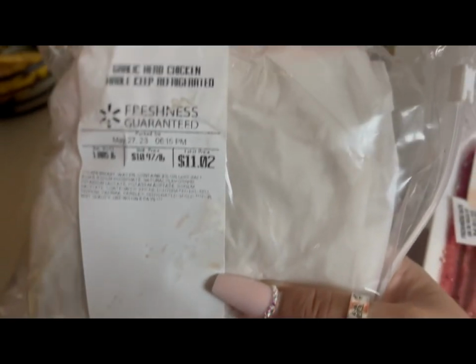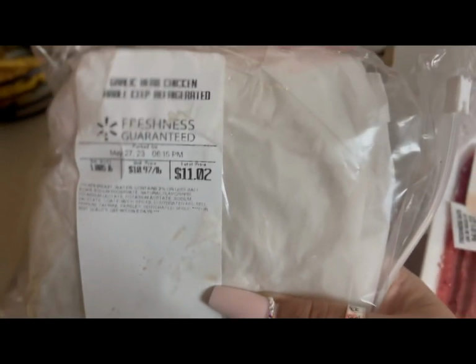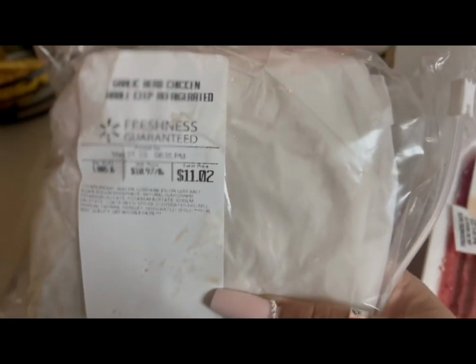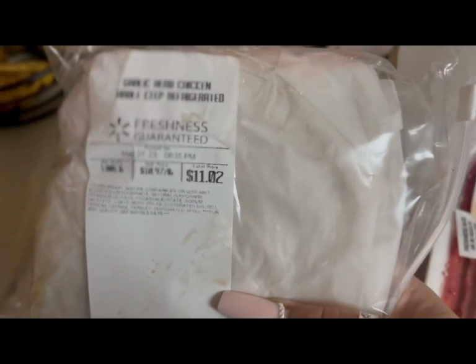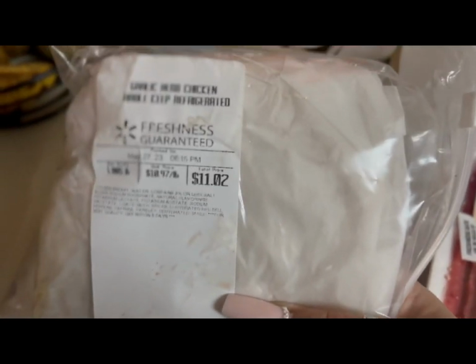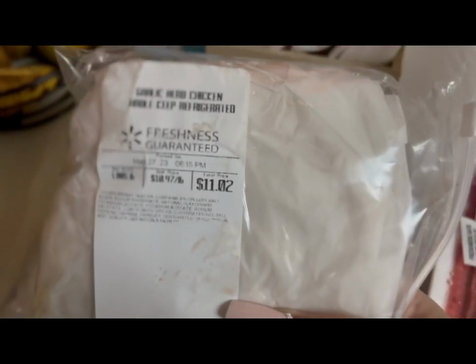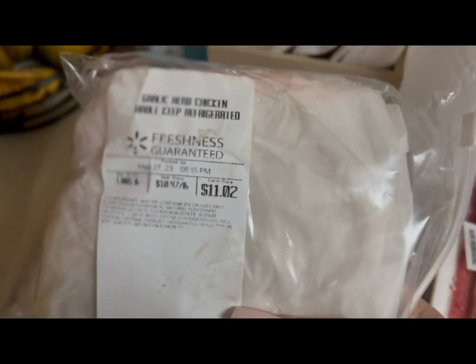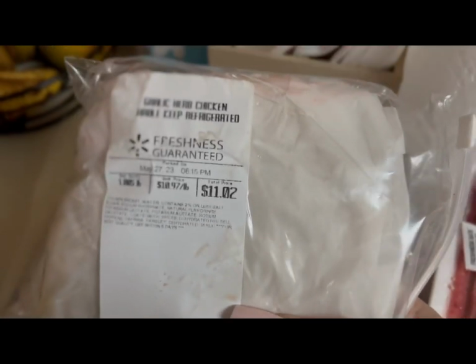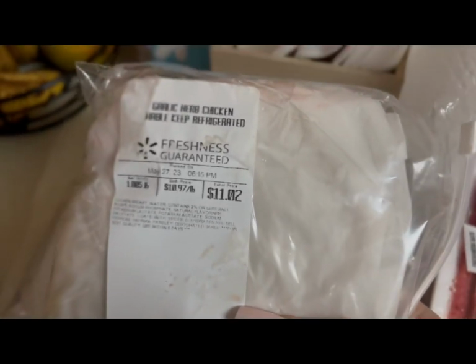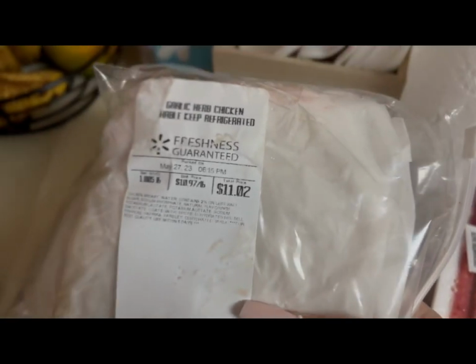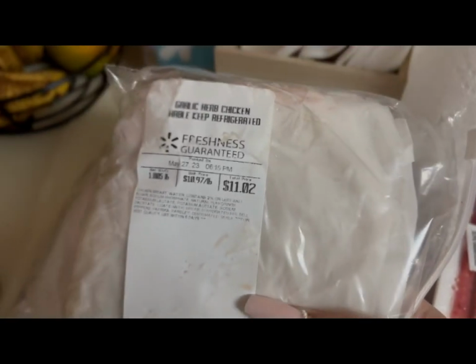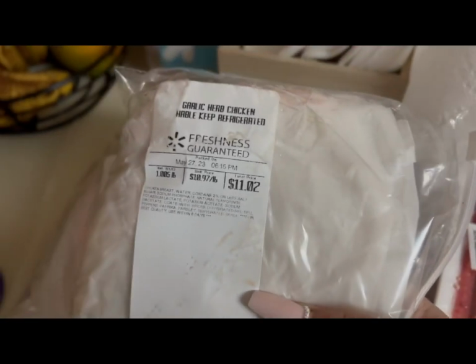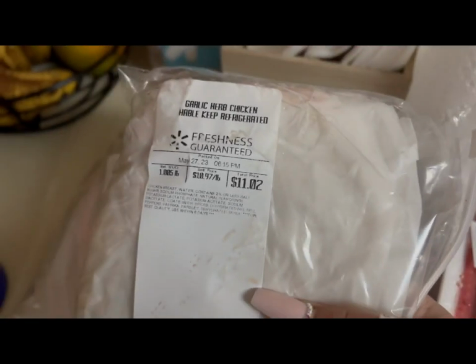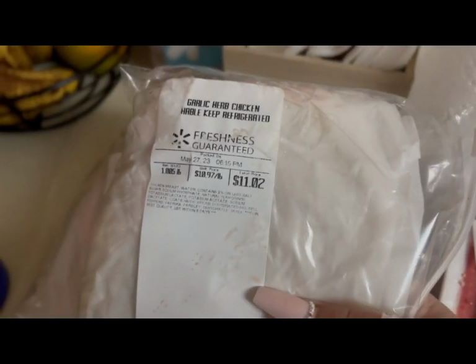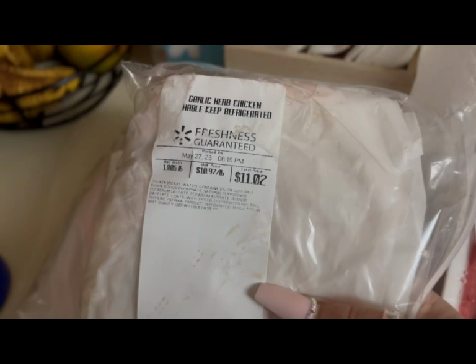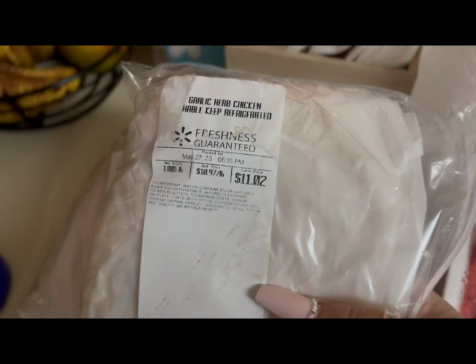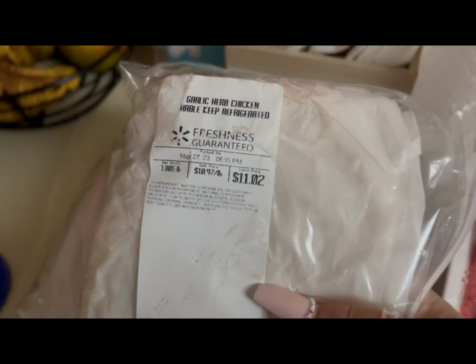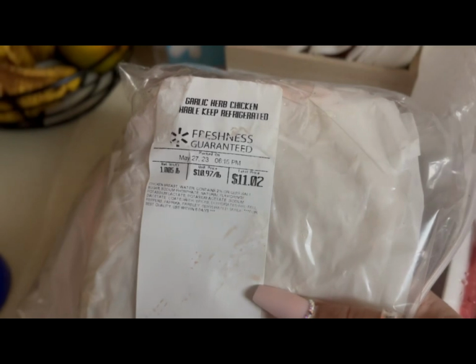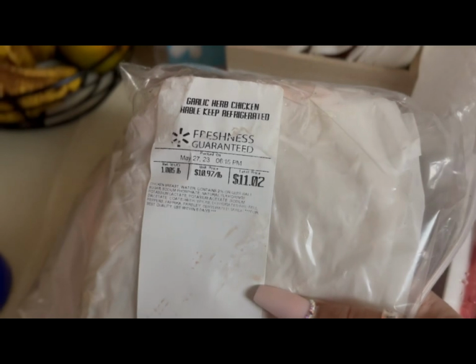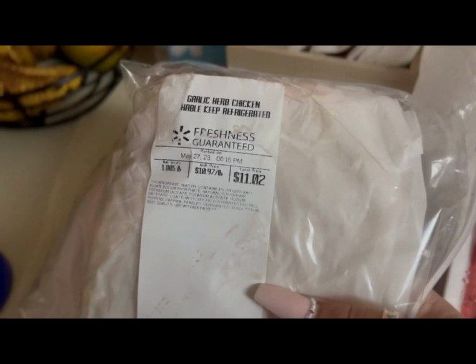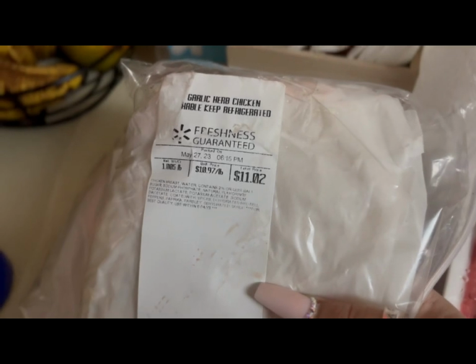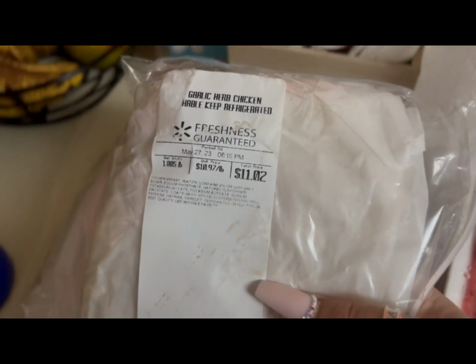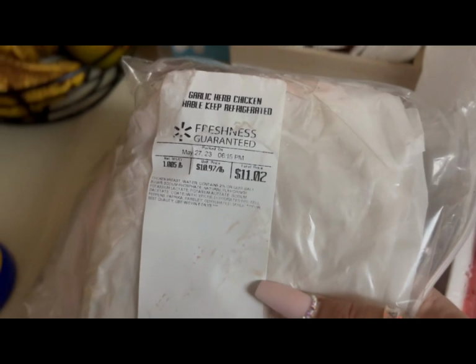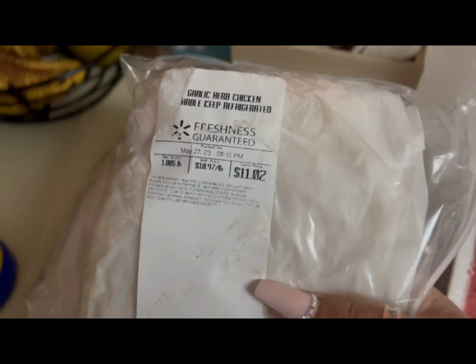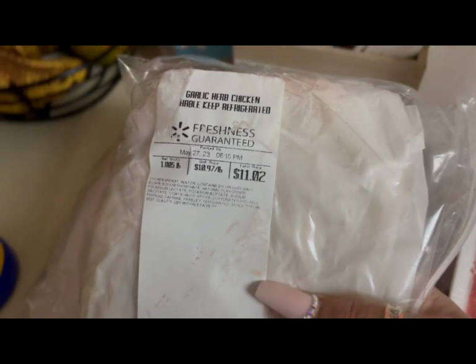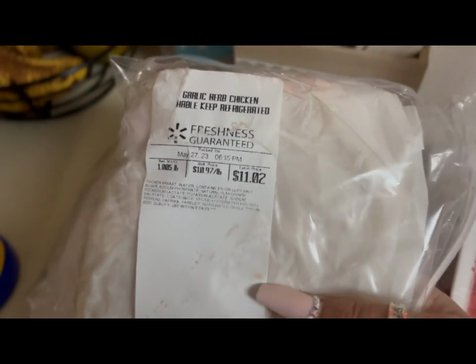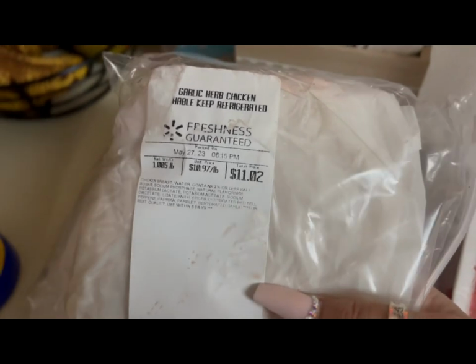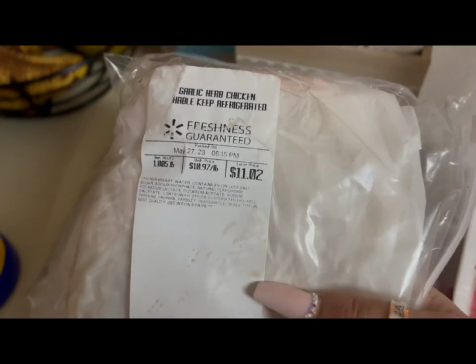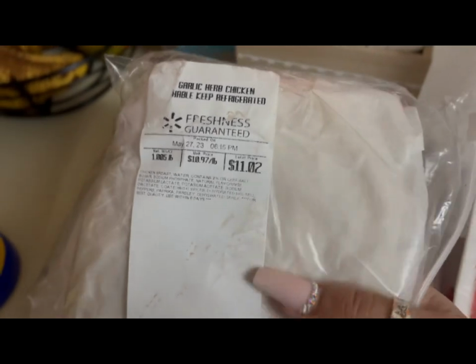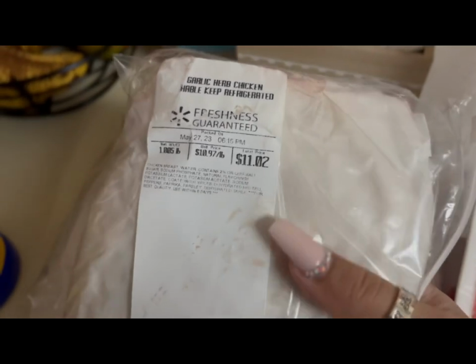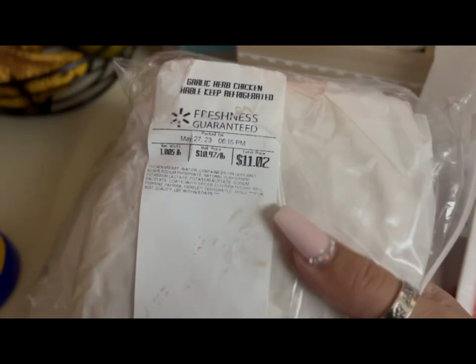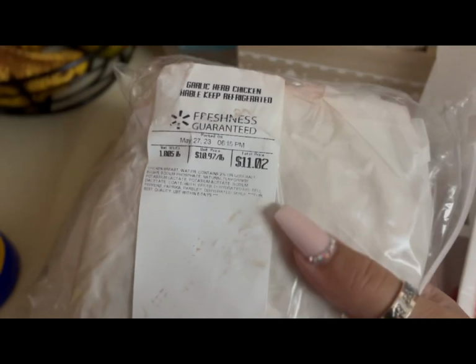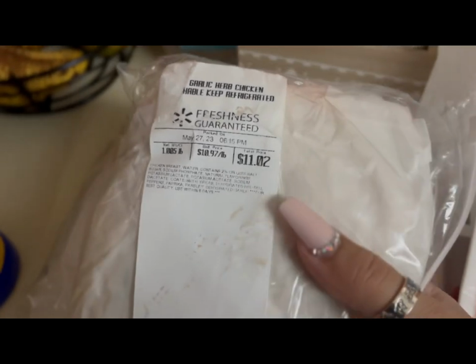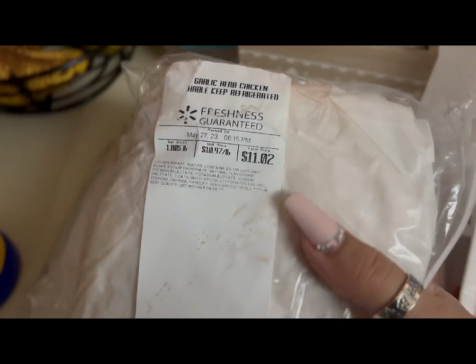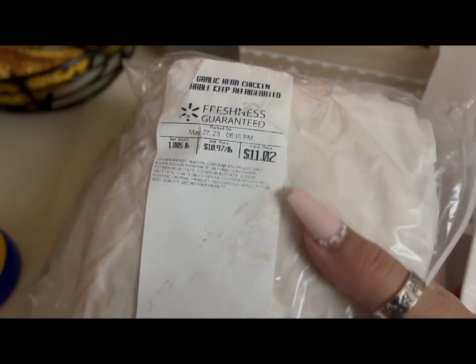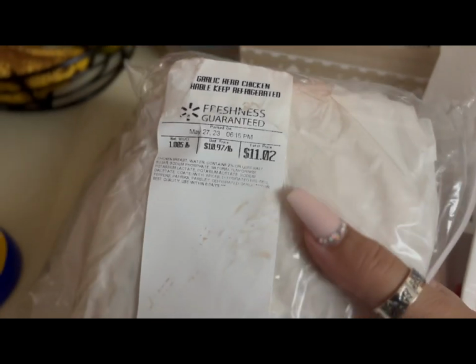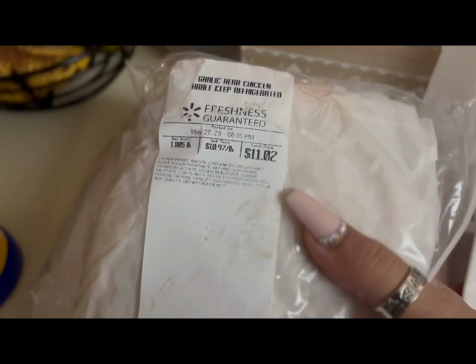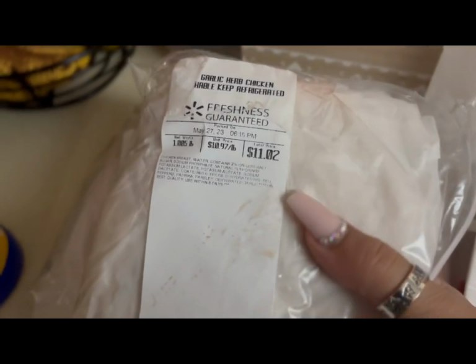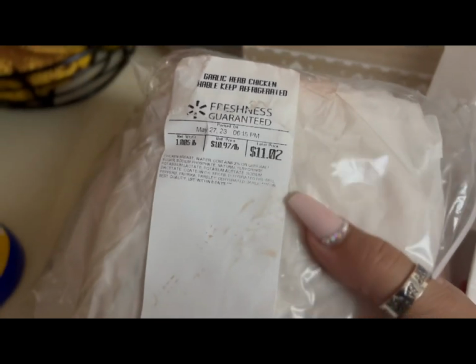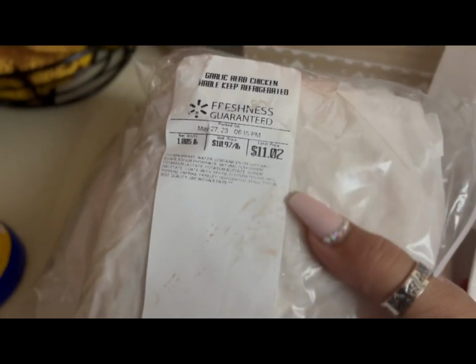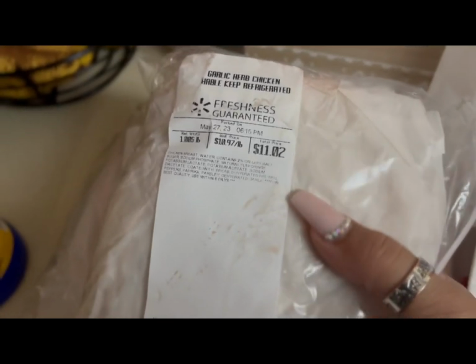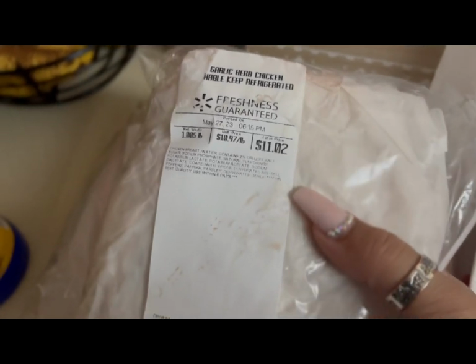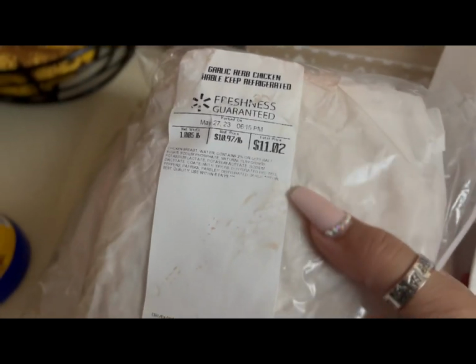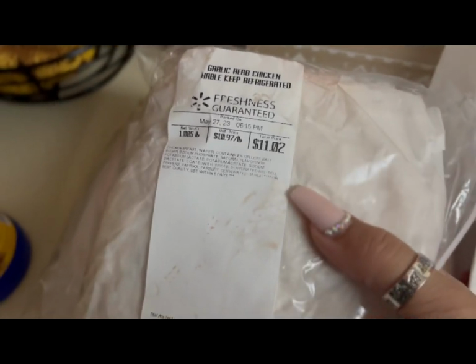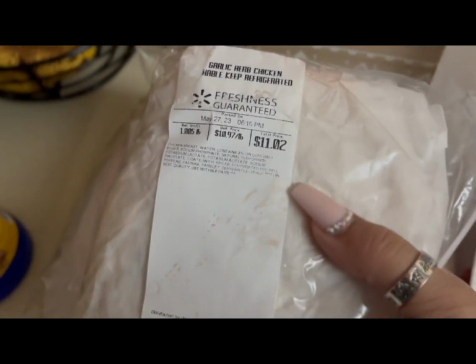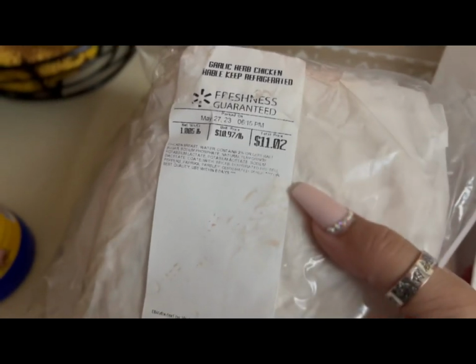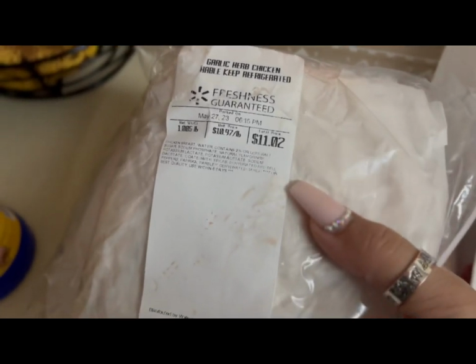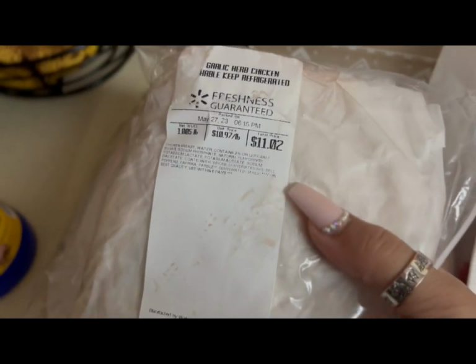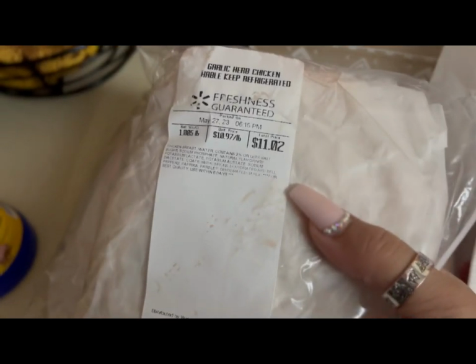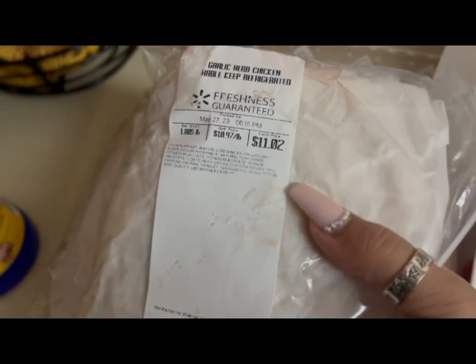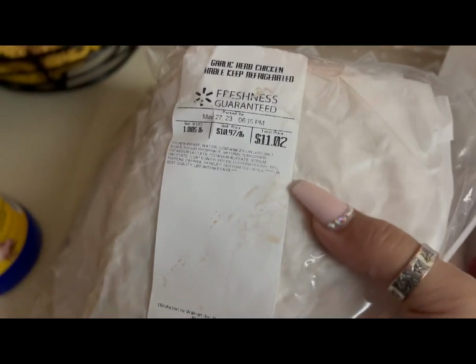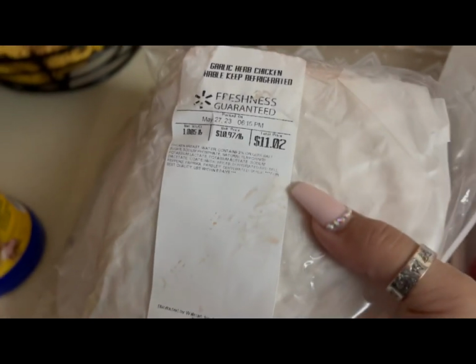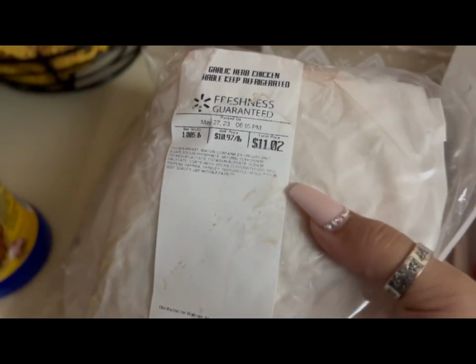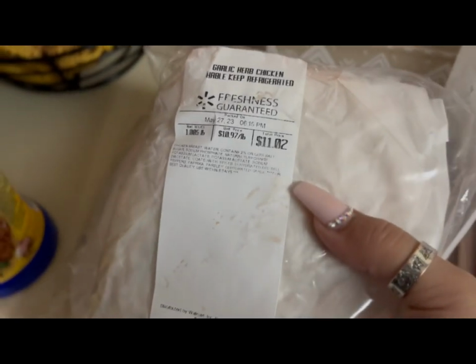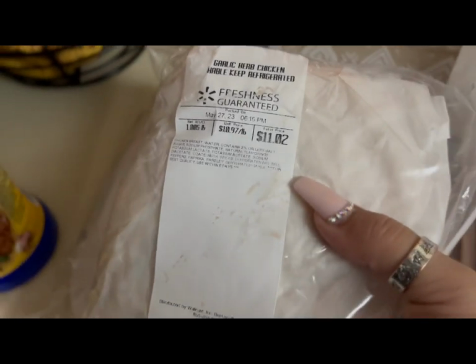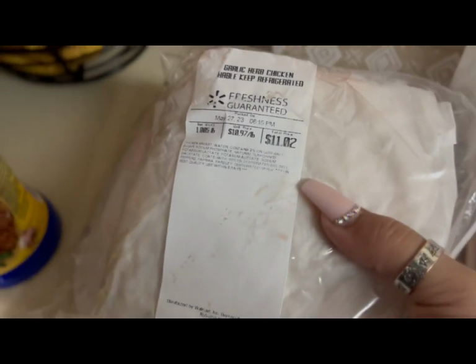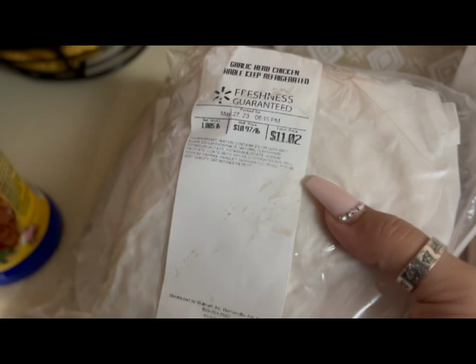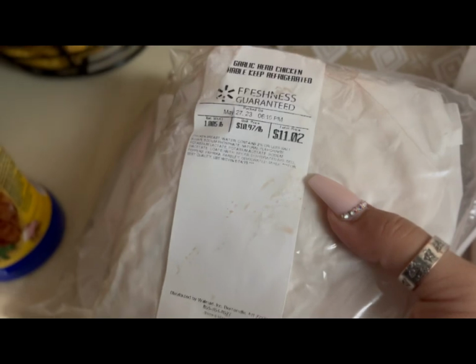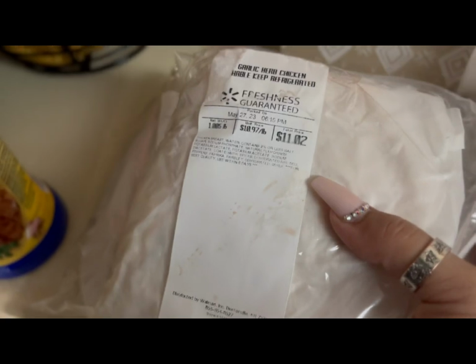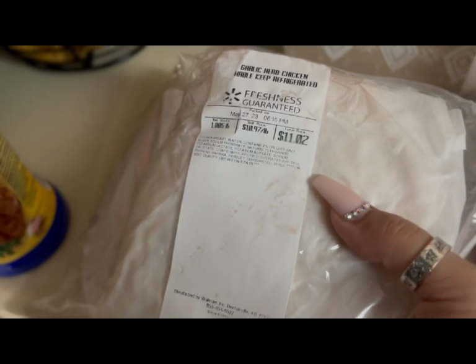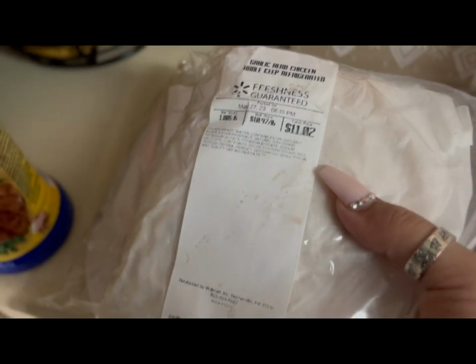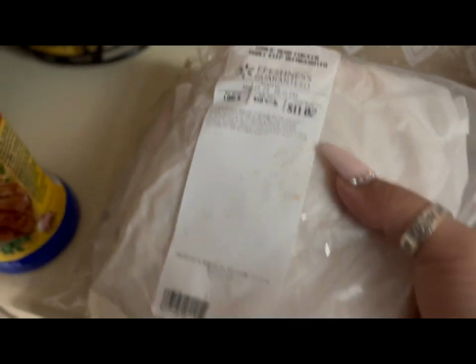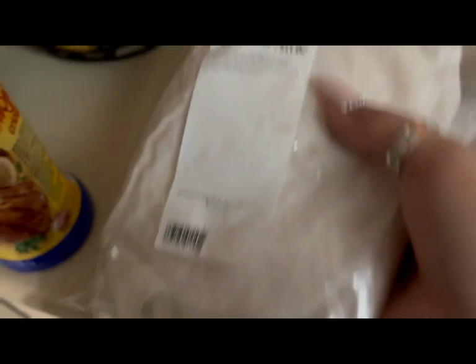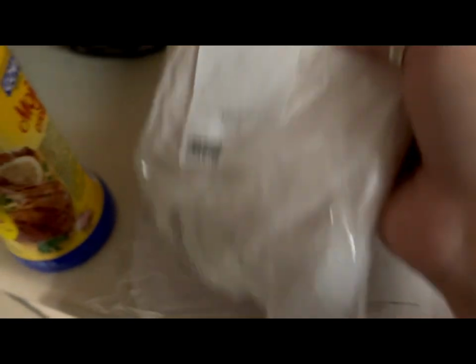A pound of garlic and herb chicken is $10.97. I asked for a pound and it went over a little bit, so this came to $11.02.